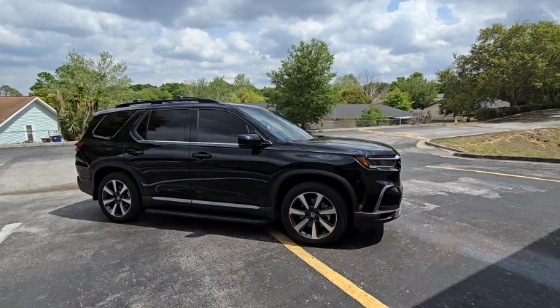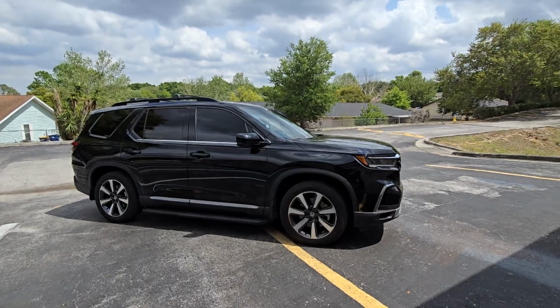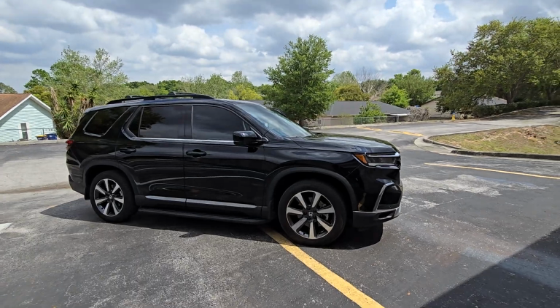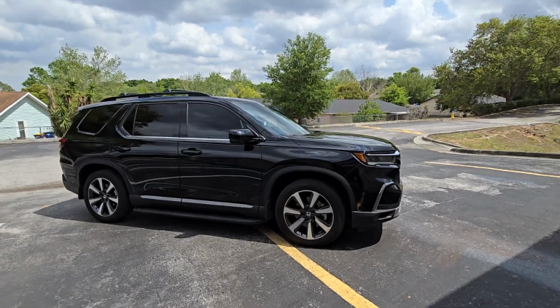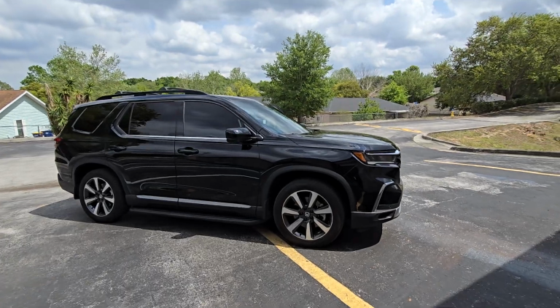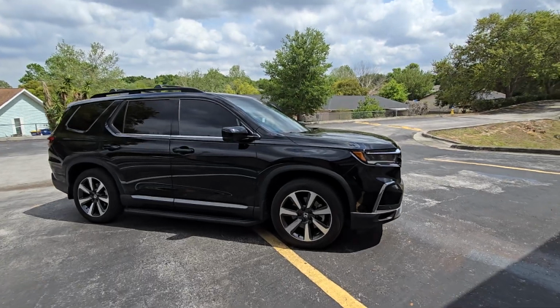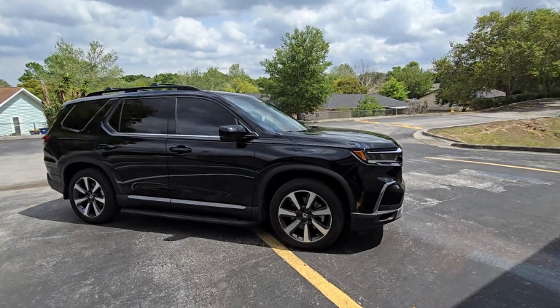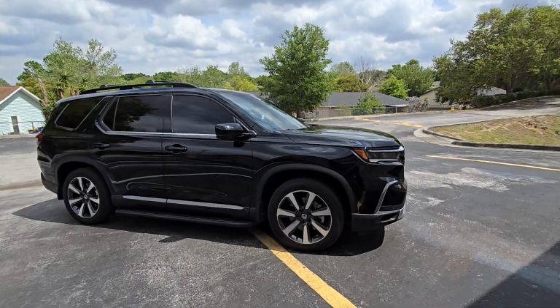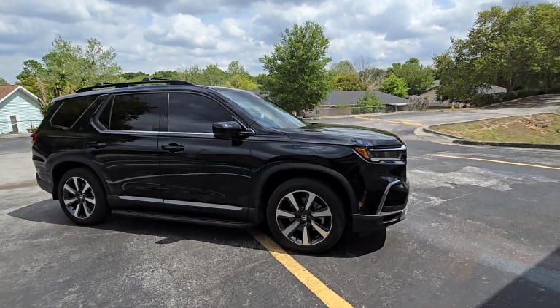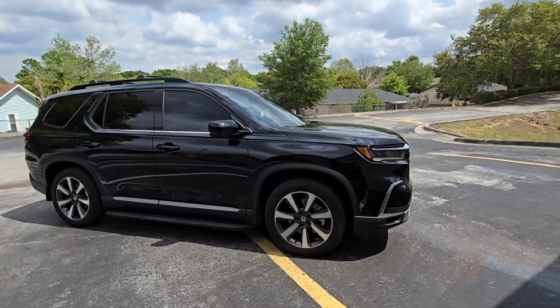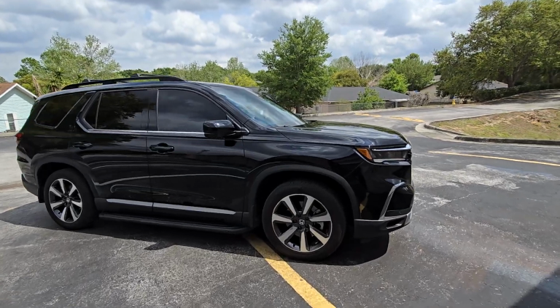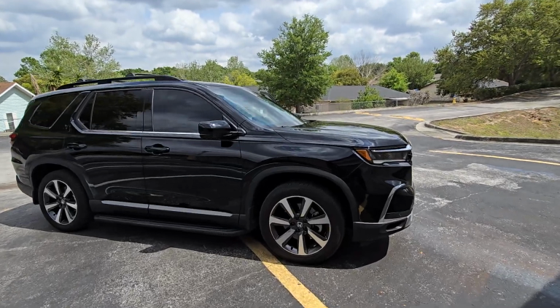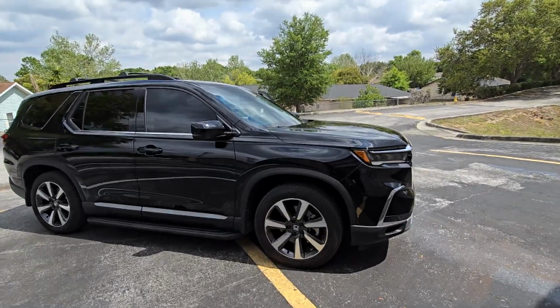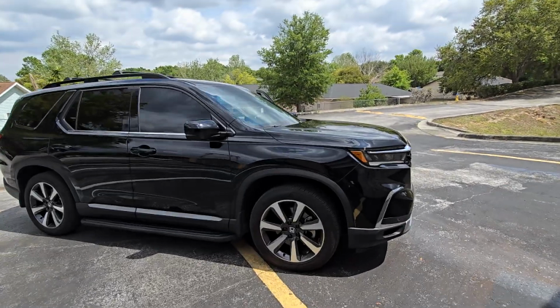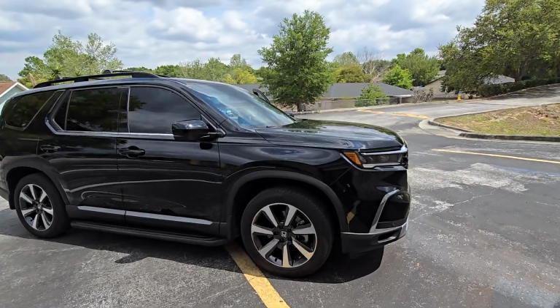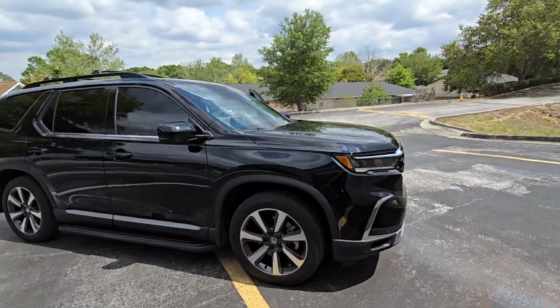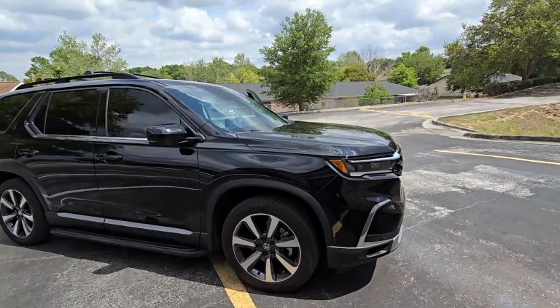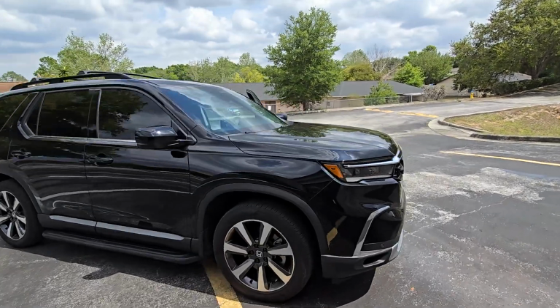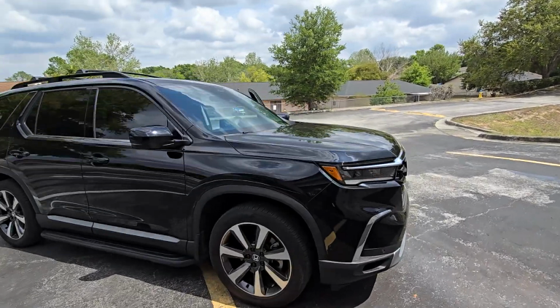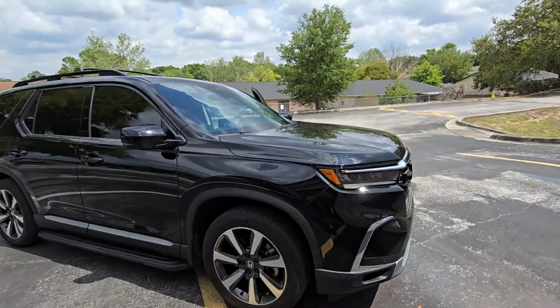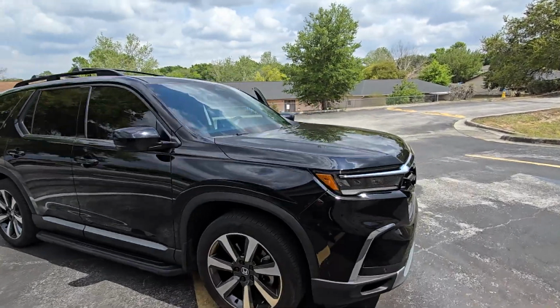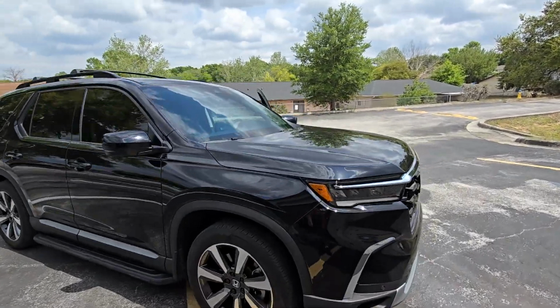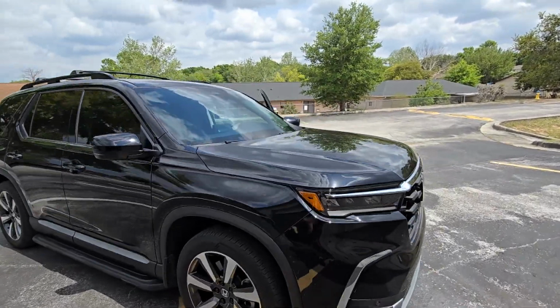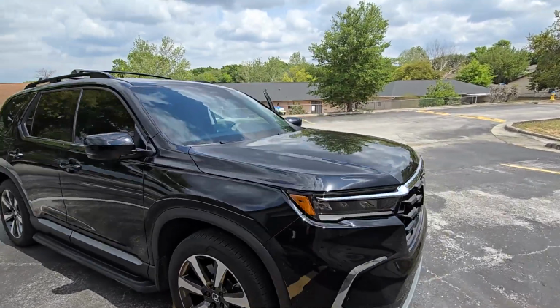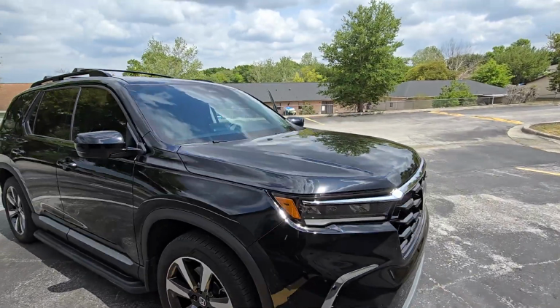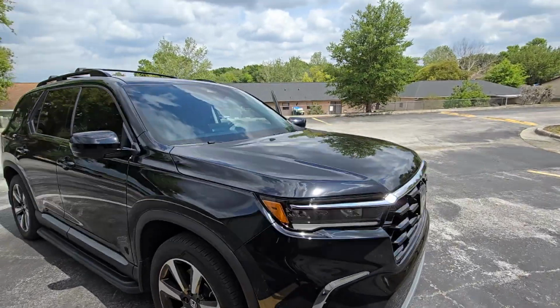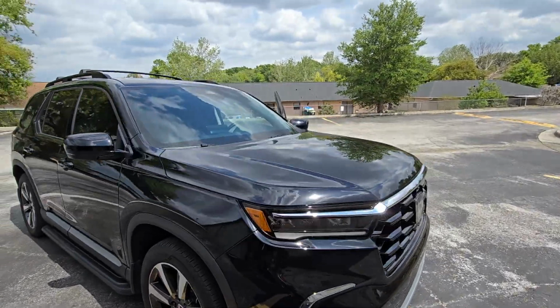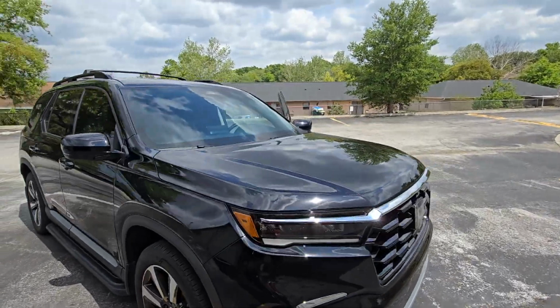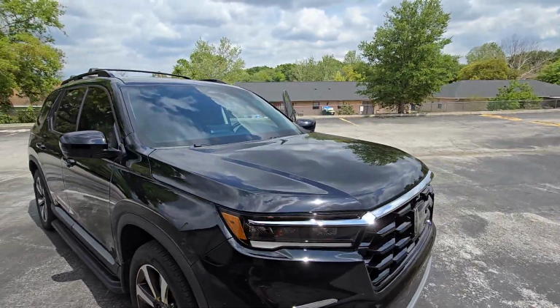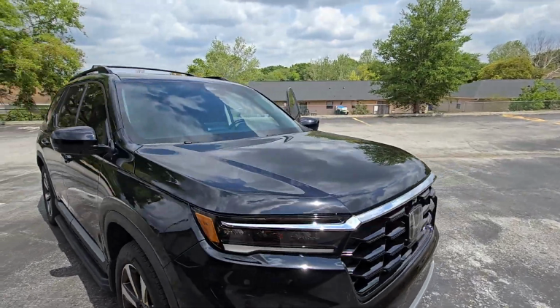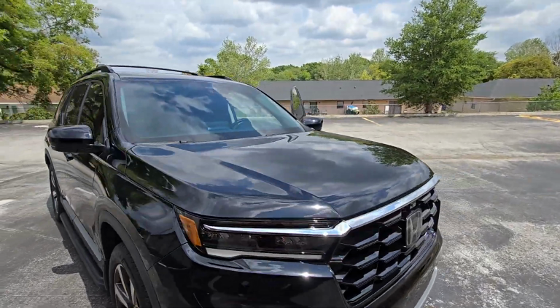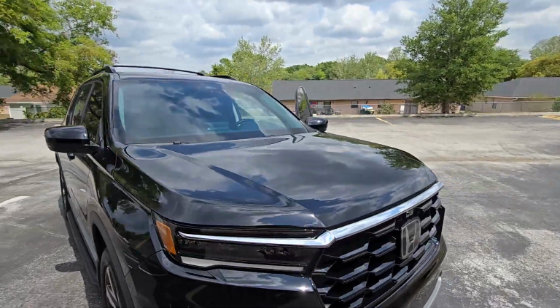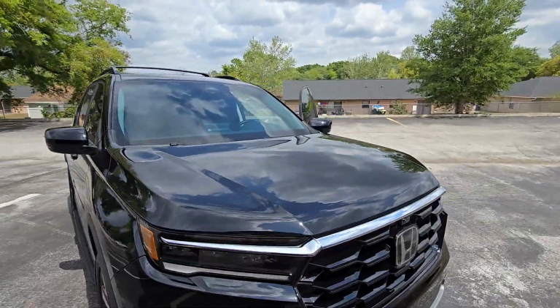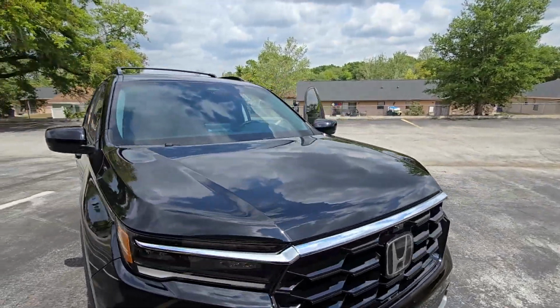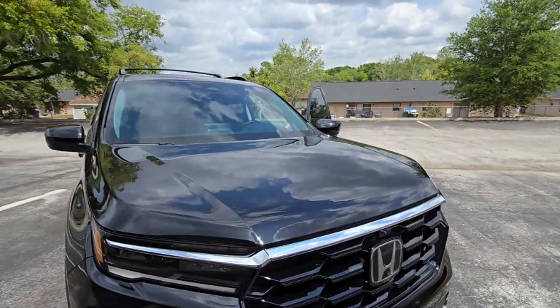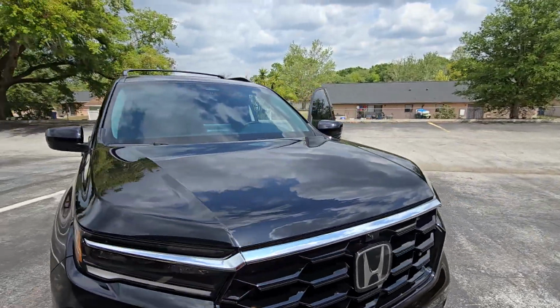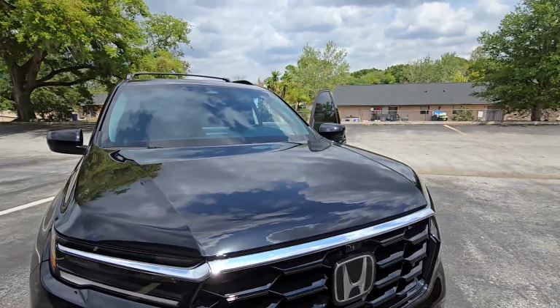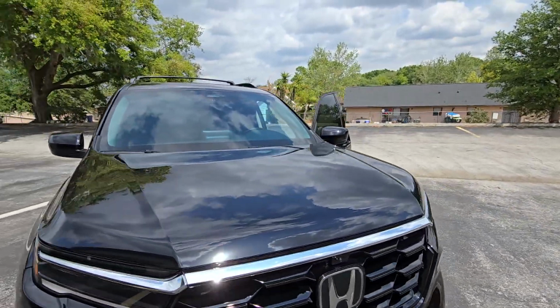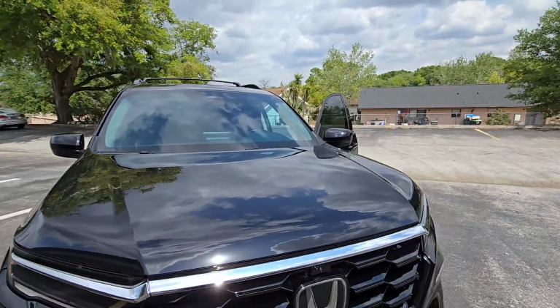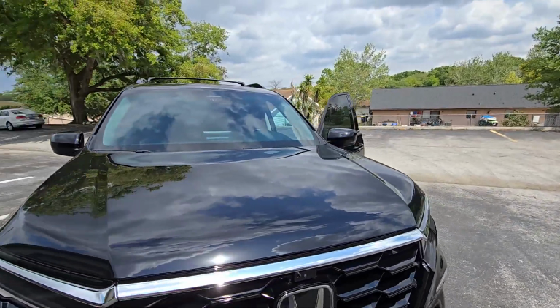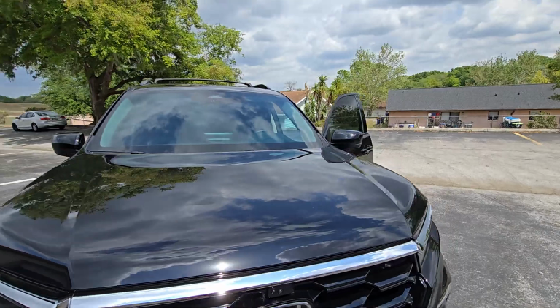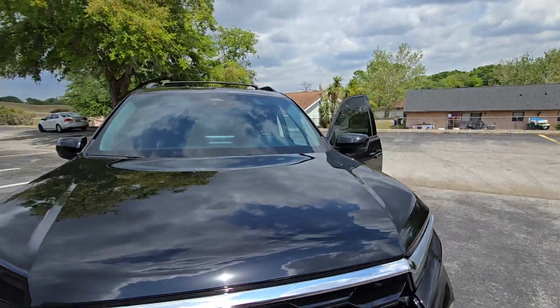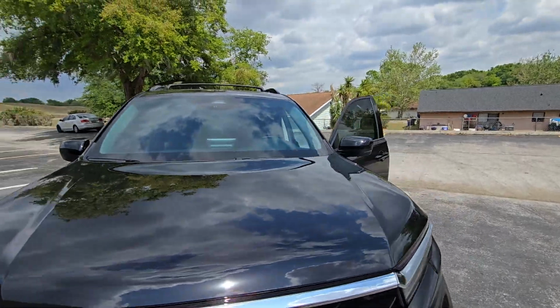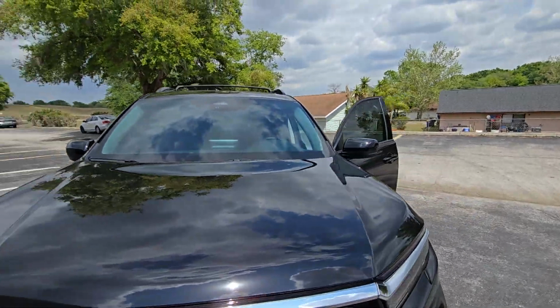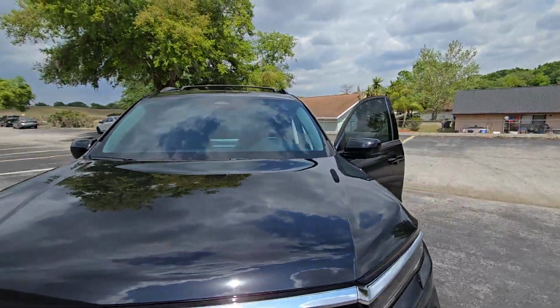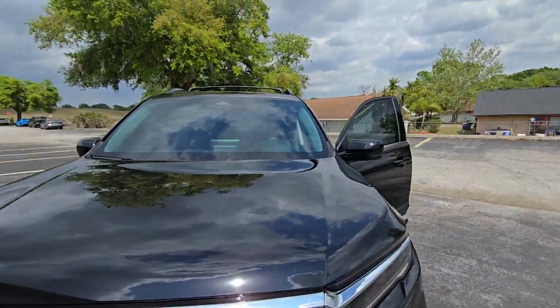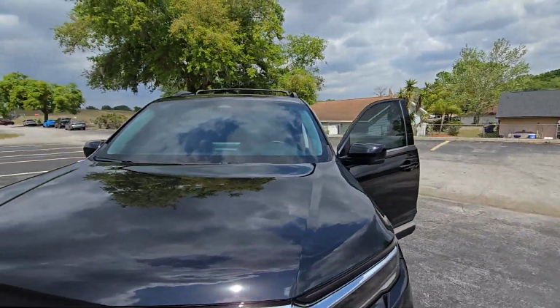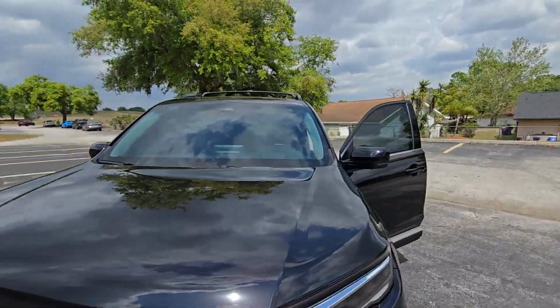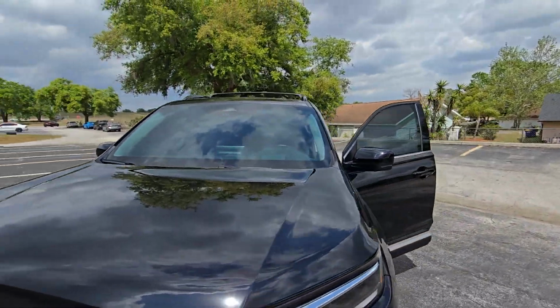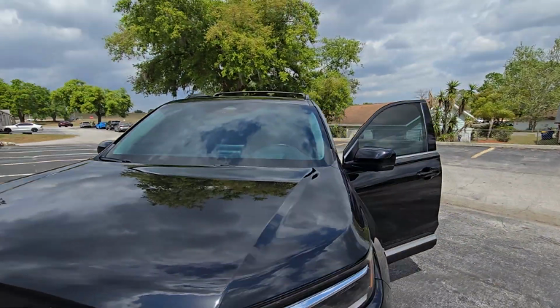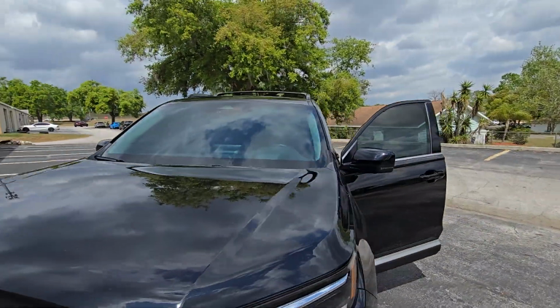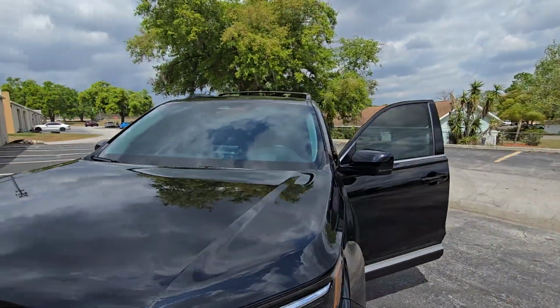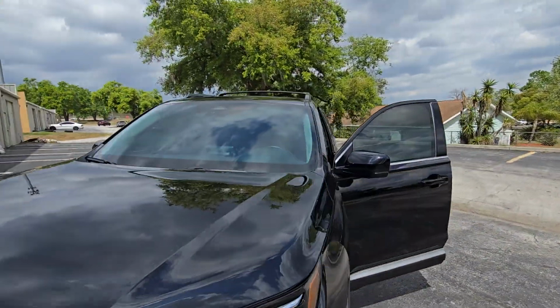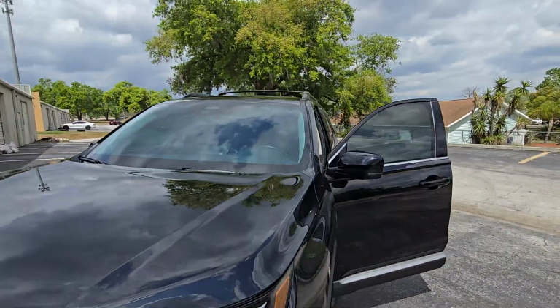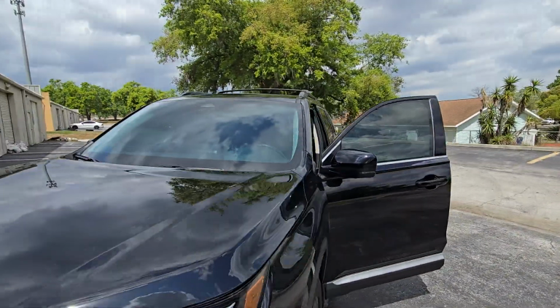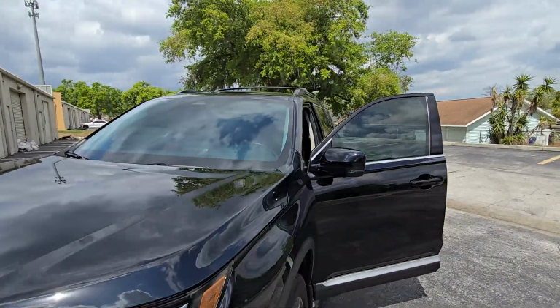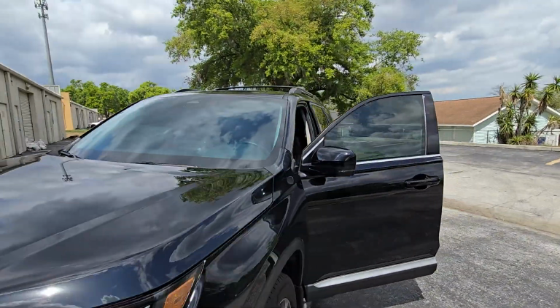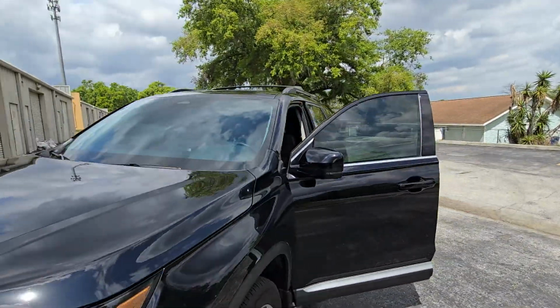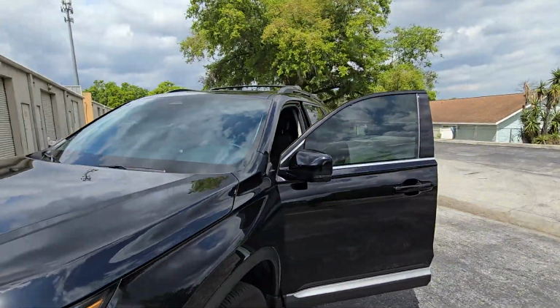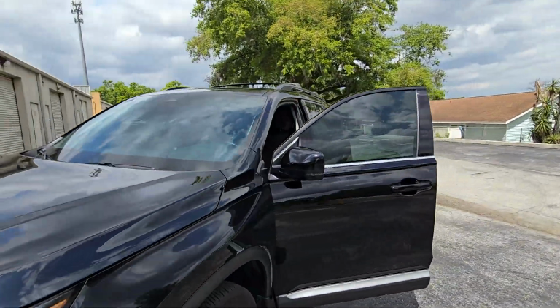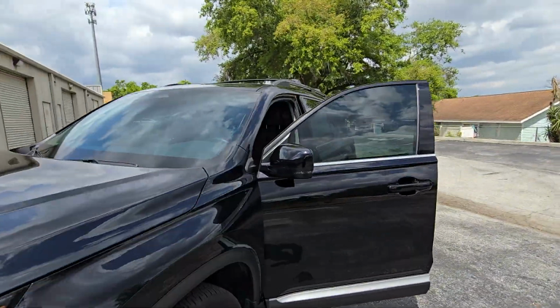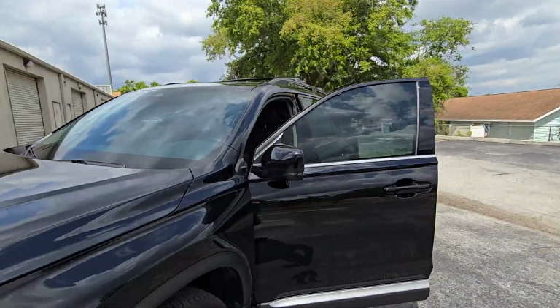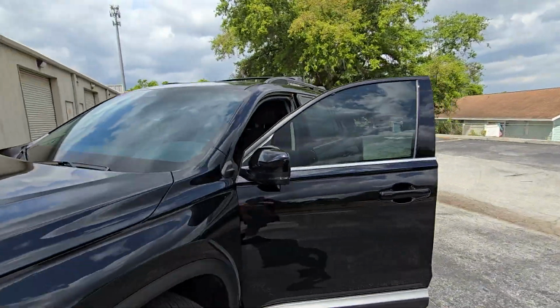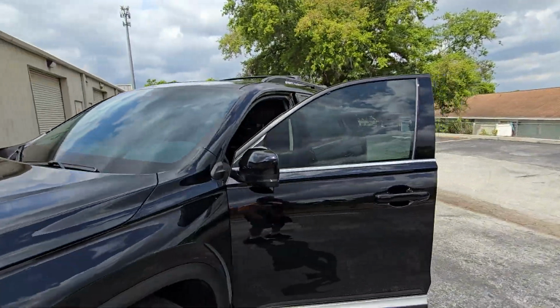Hello, my name is Sean. I'm a tint man window tinting. Here we have EXPEL XR Plus Multilayer Ceramic 55 on this whole windshield.